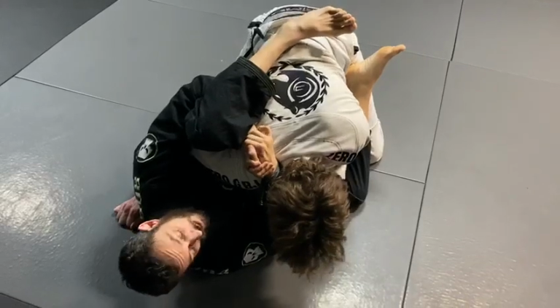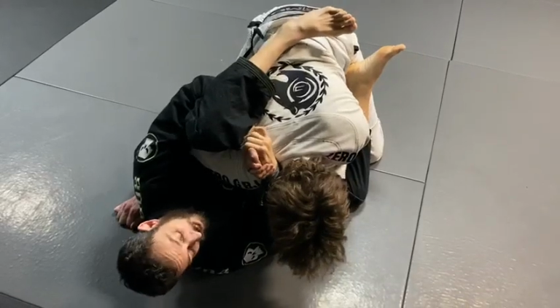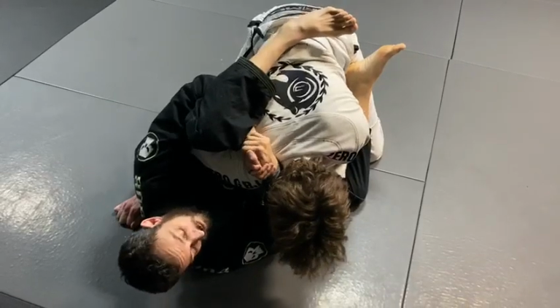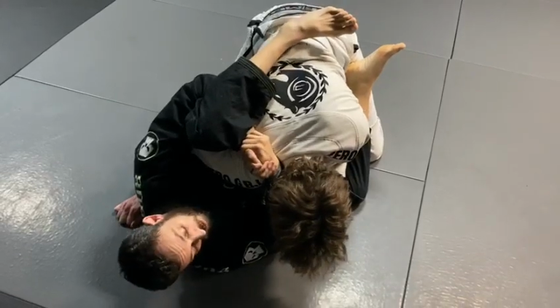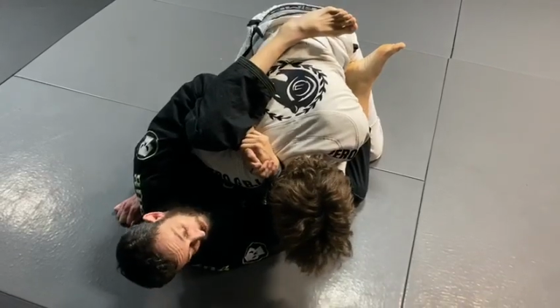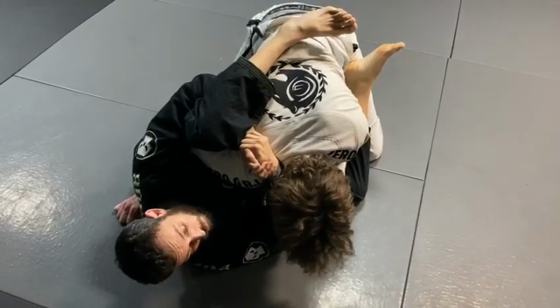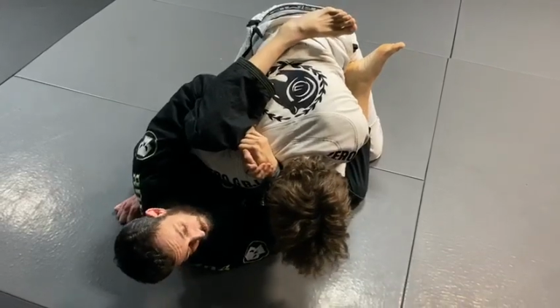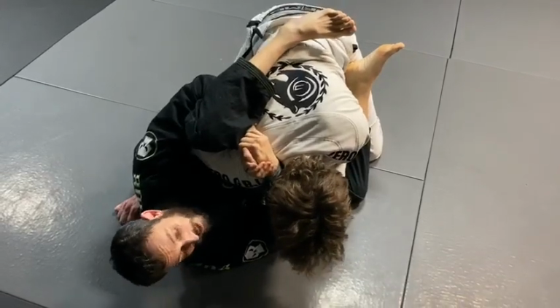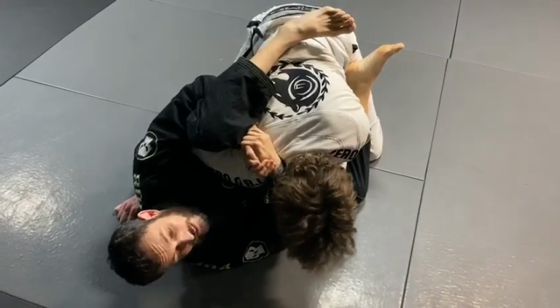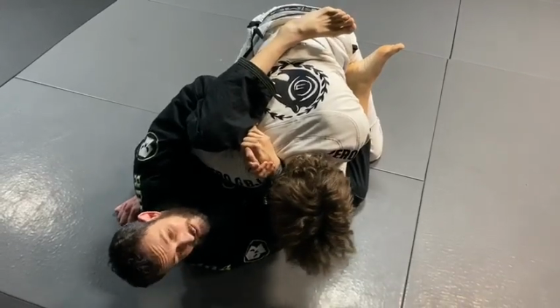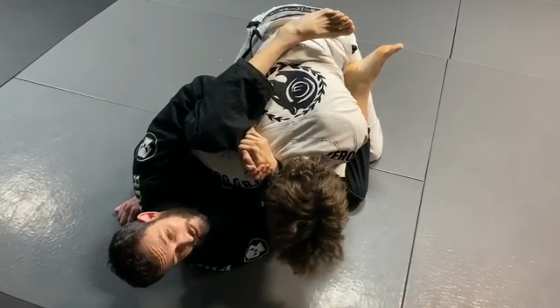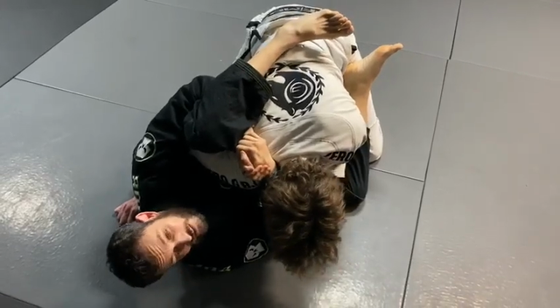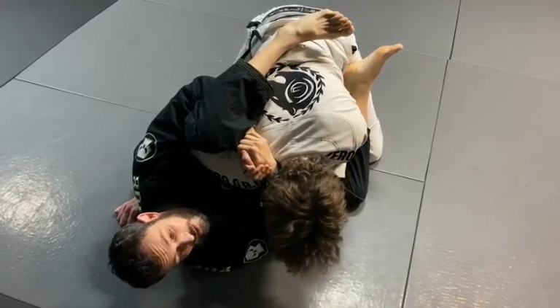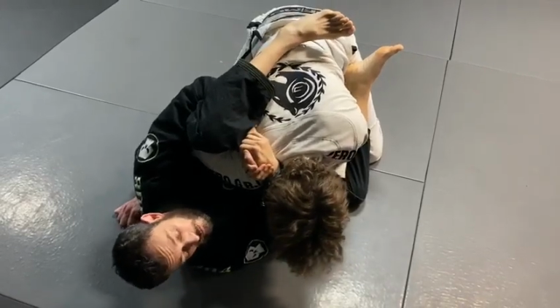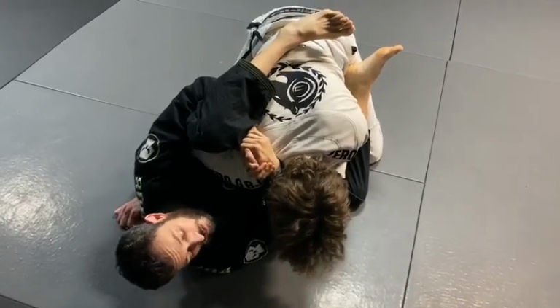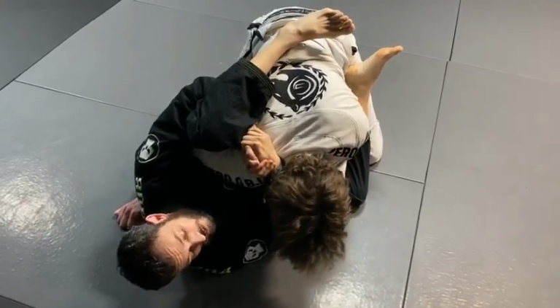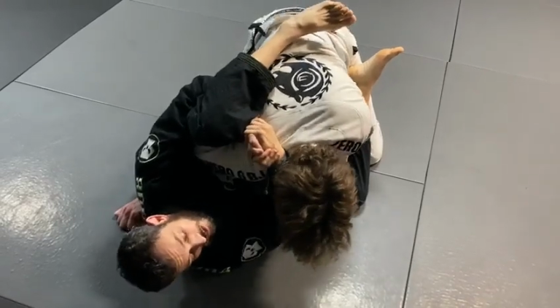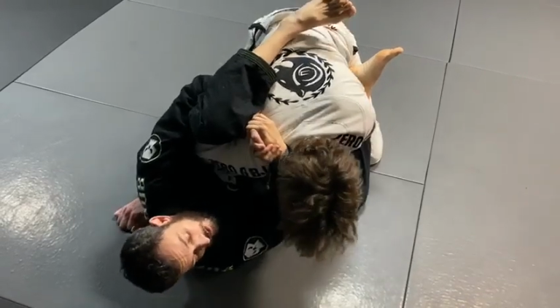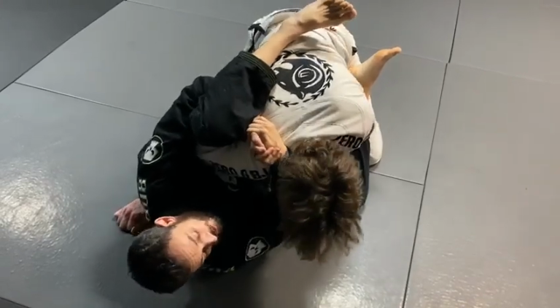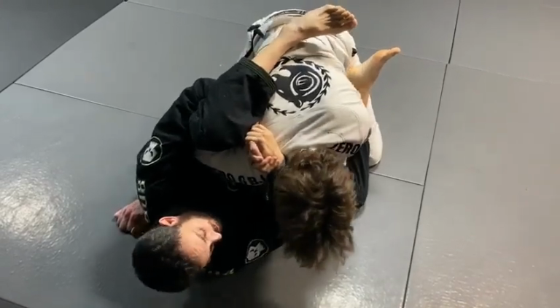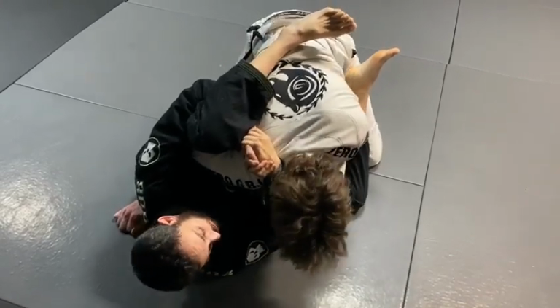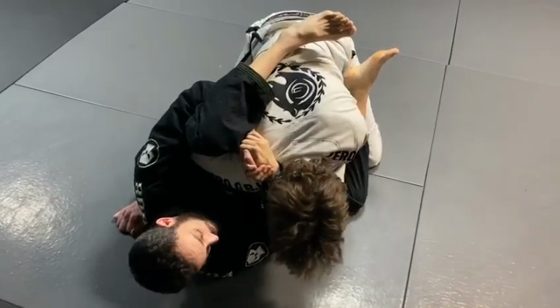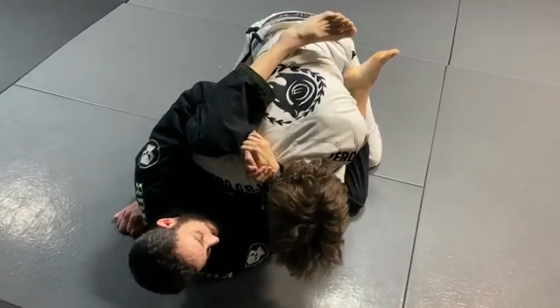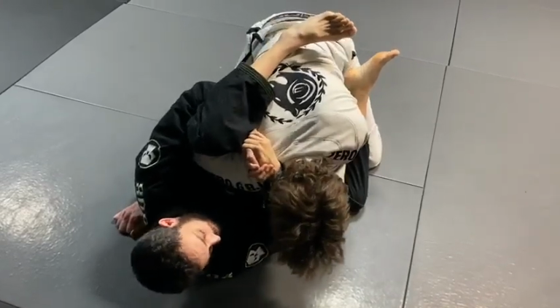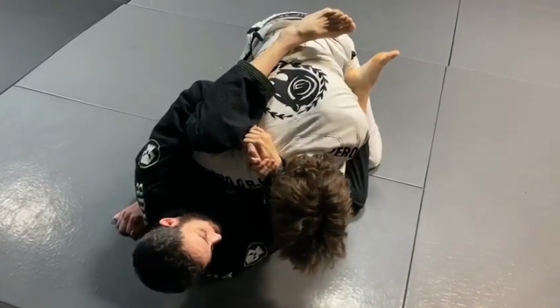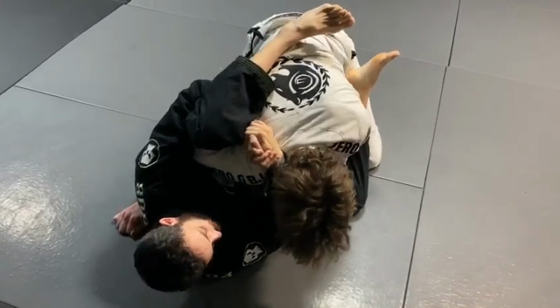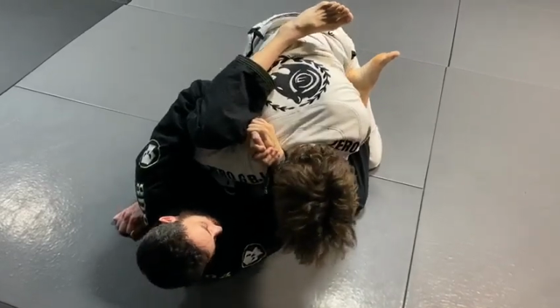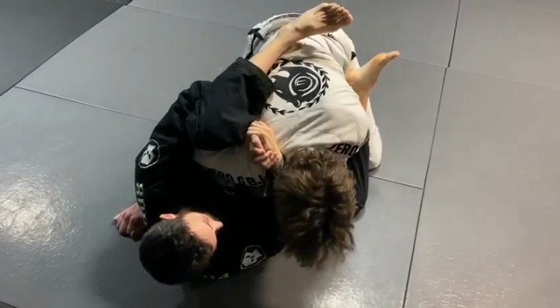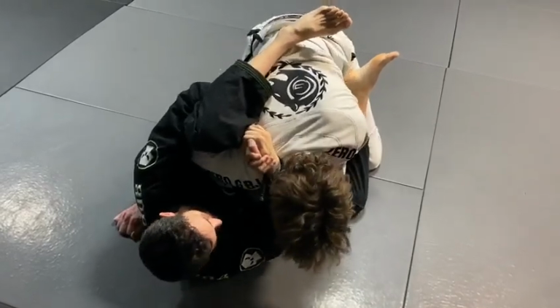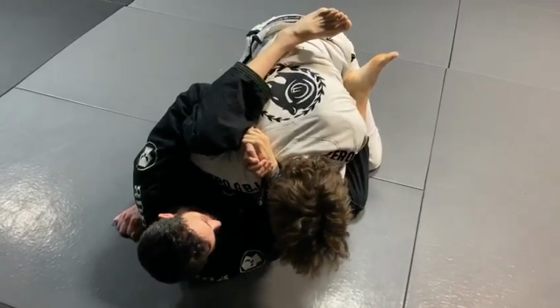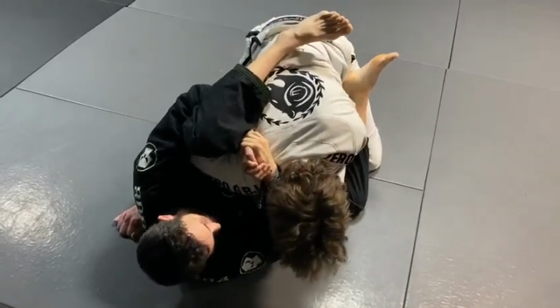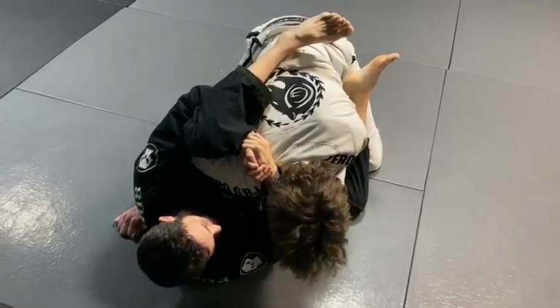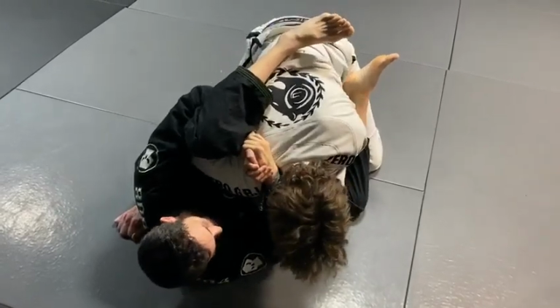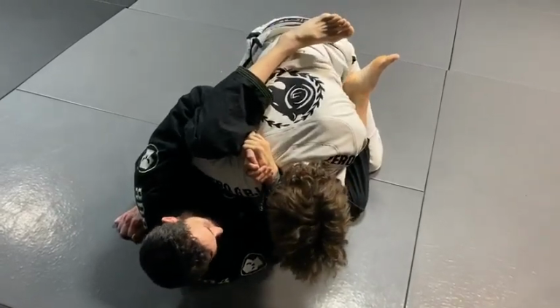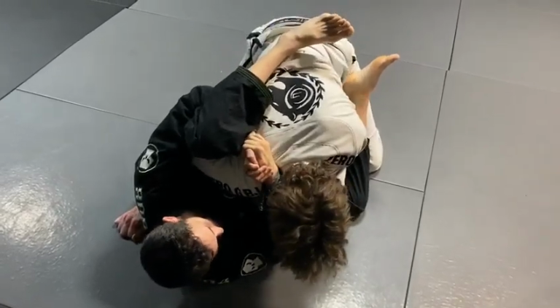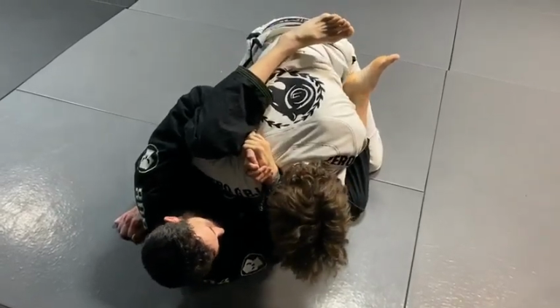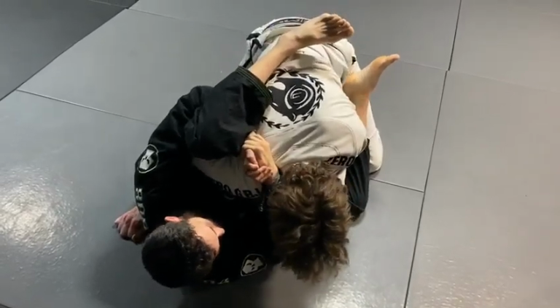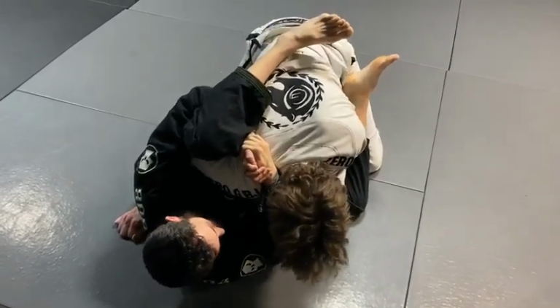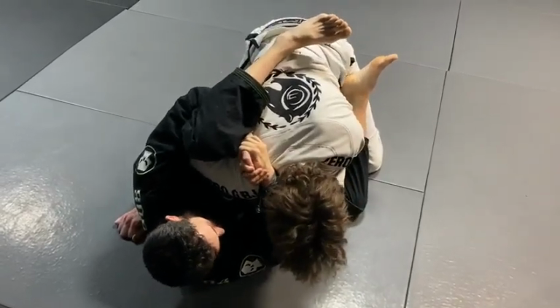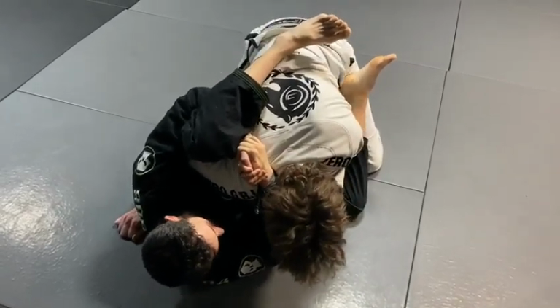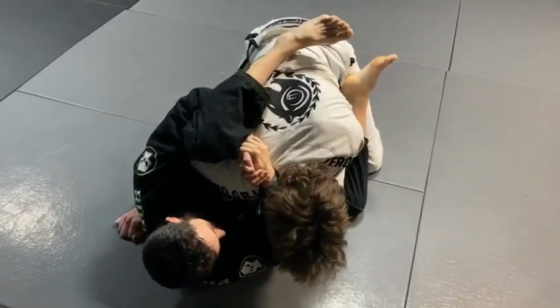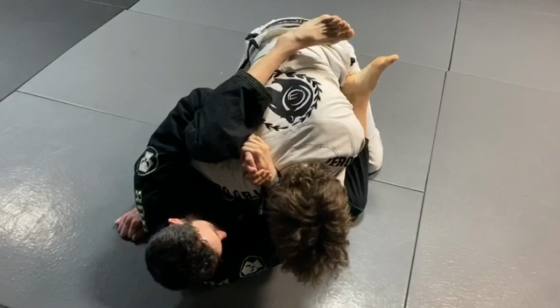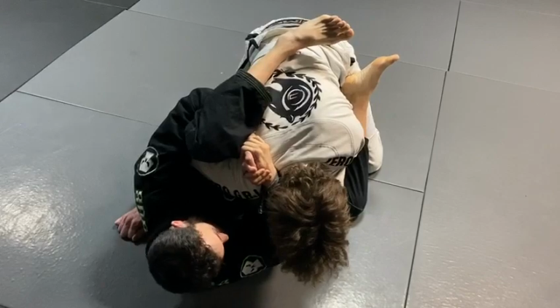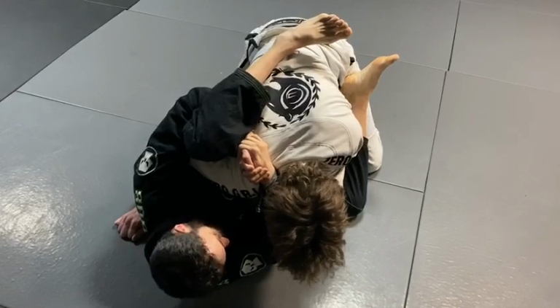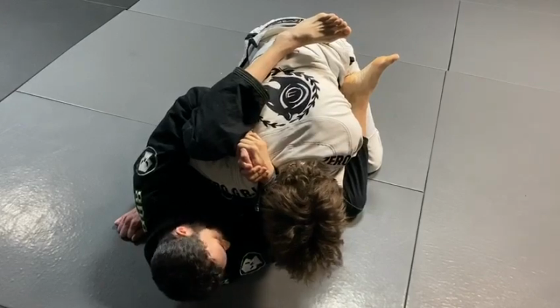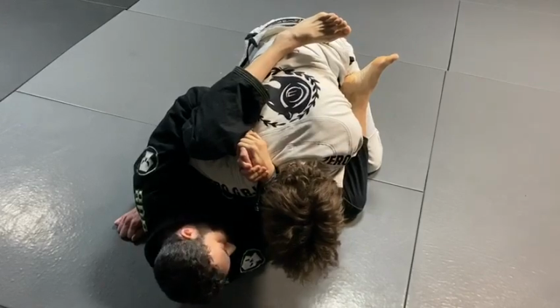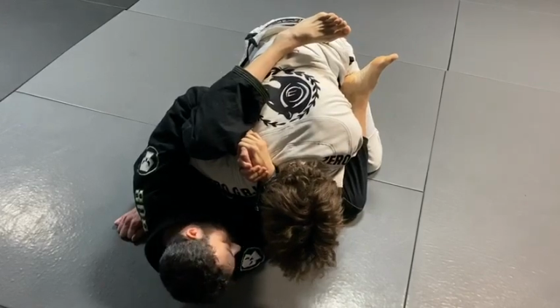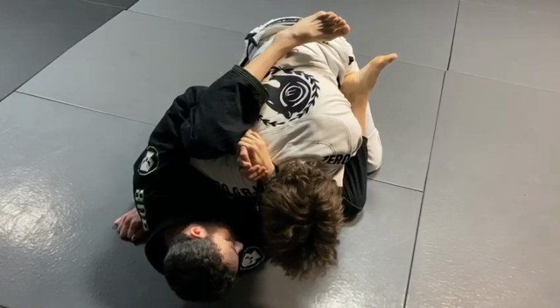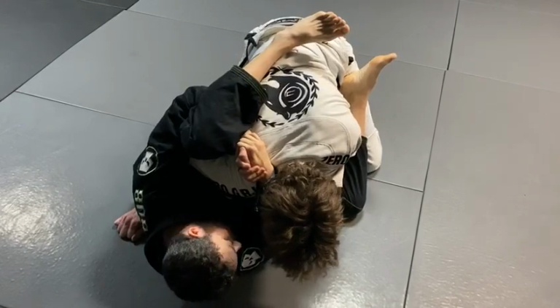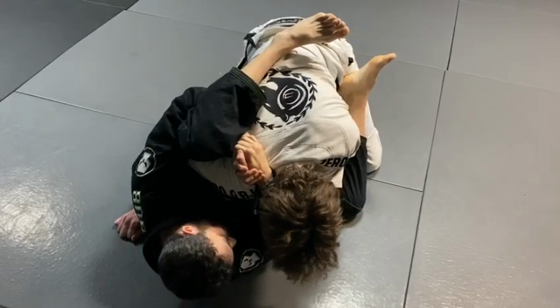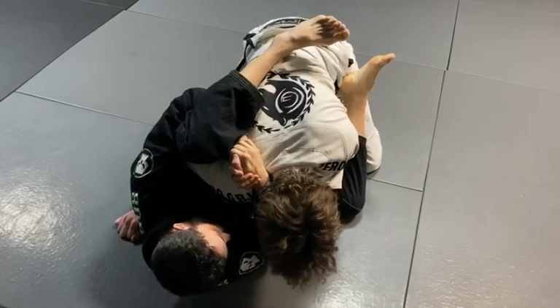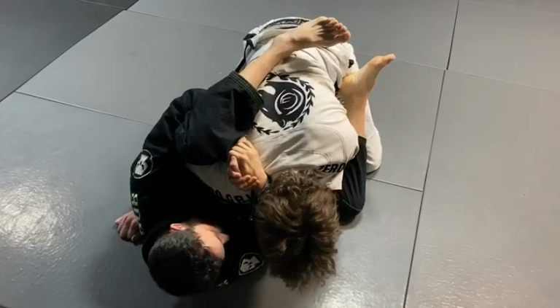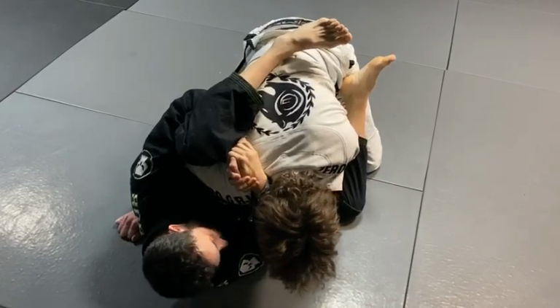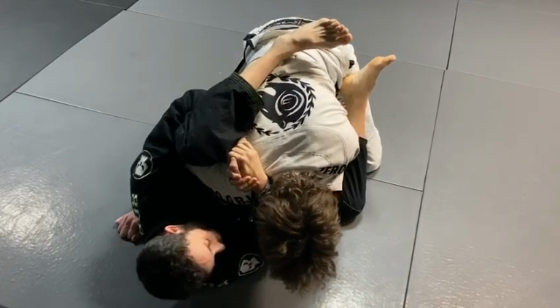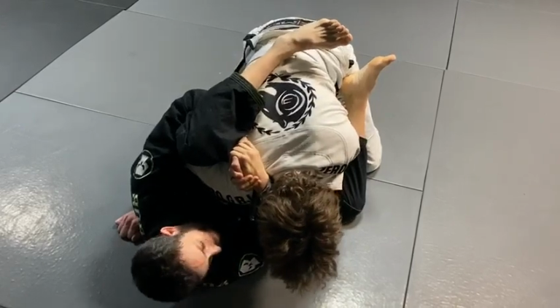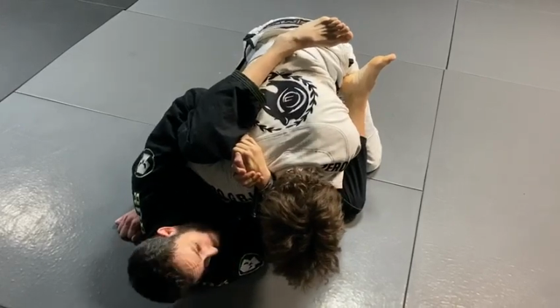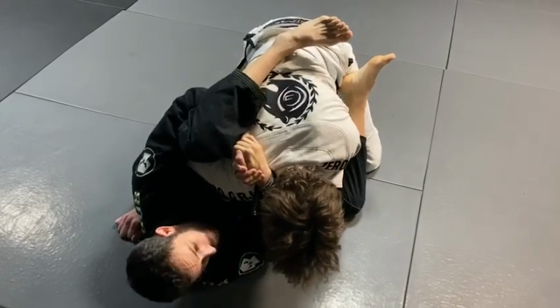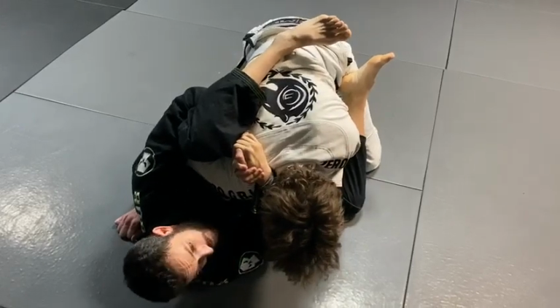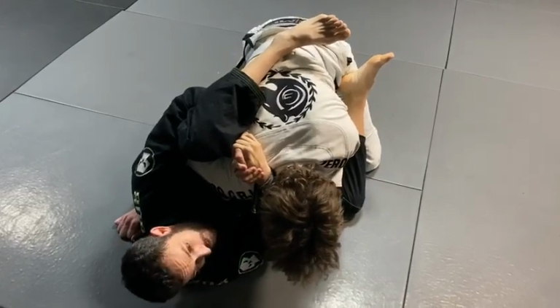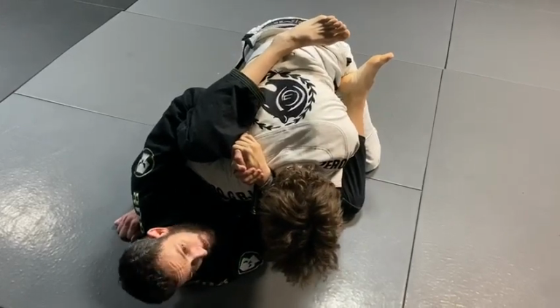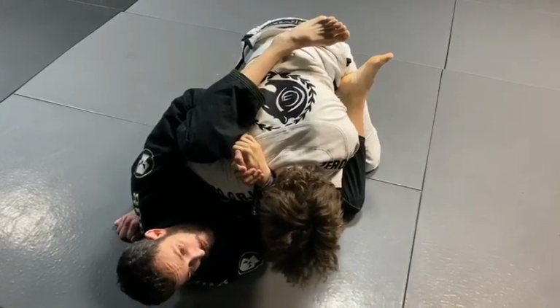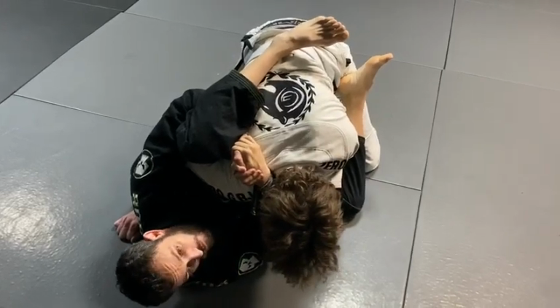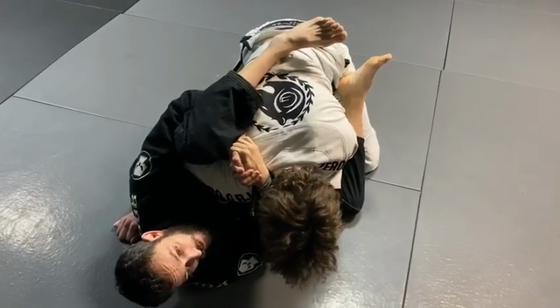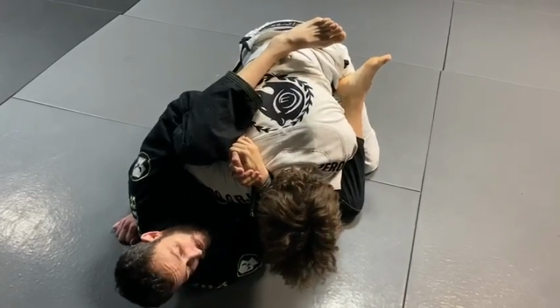All right guys, so we got to the Nino Shambri guy. Let's start setting up some moves. The first one we're going to do right now, especially with the way he's holding his arm, we're going to set up our triangle.